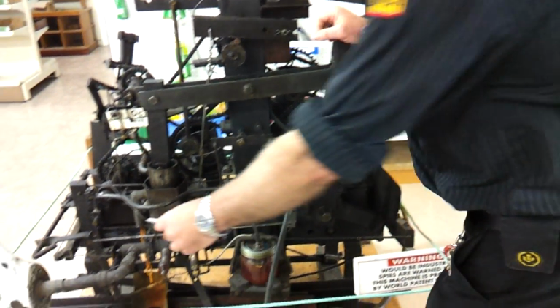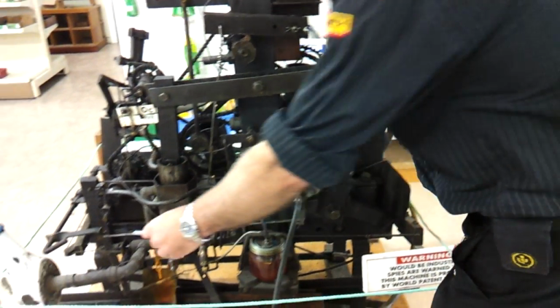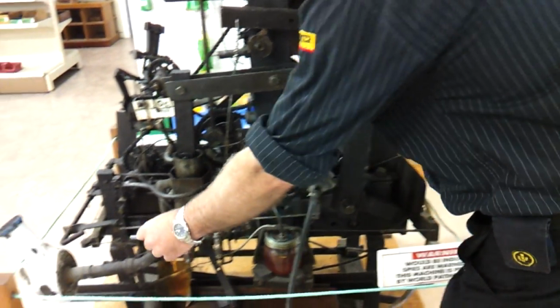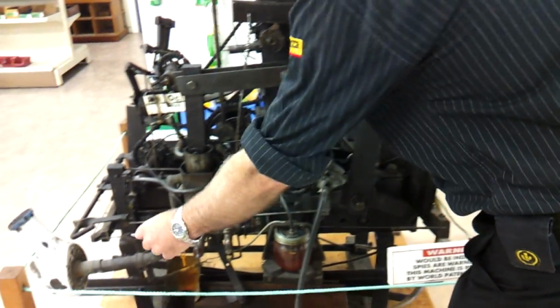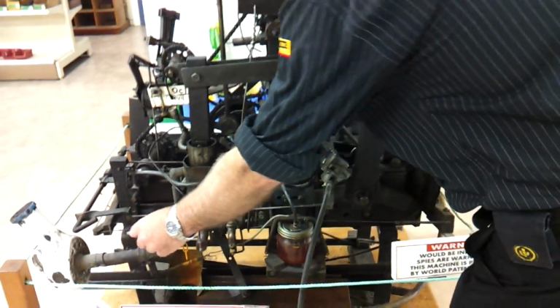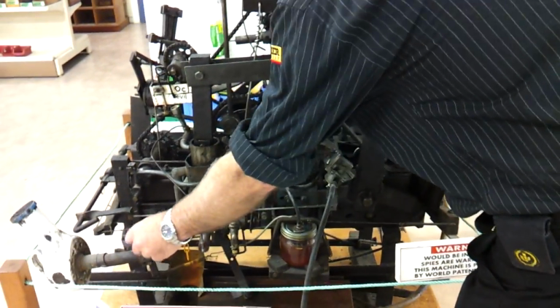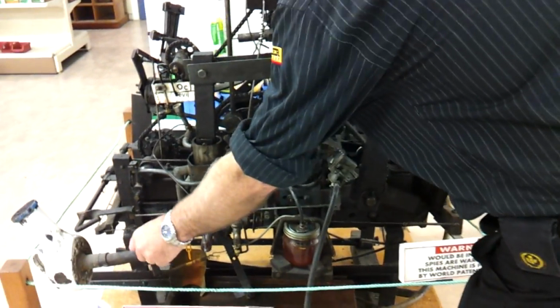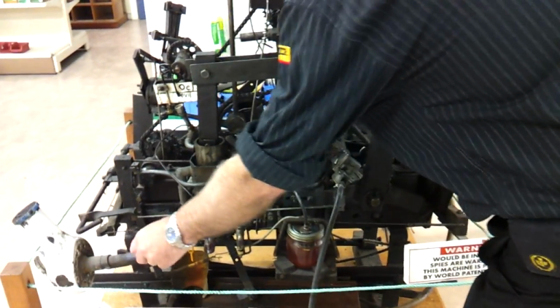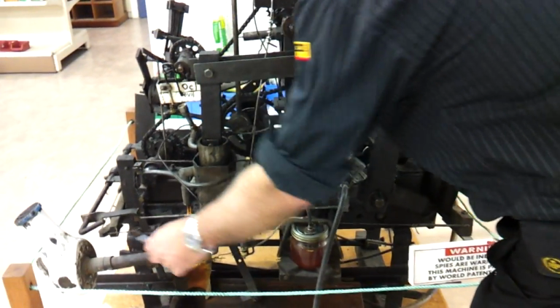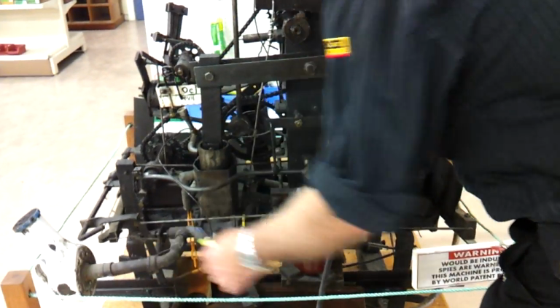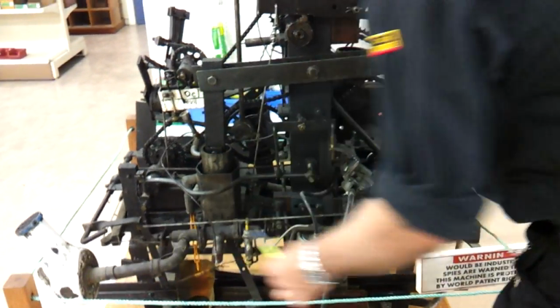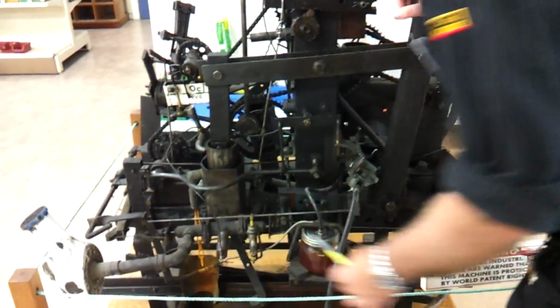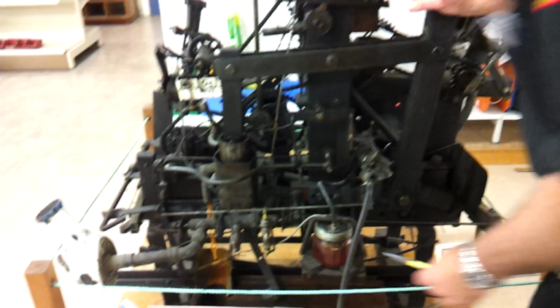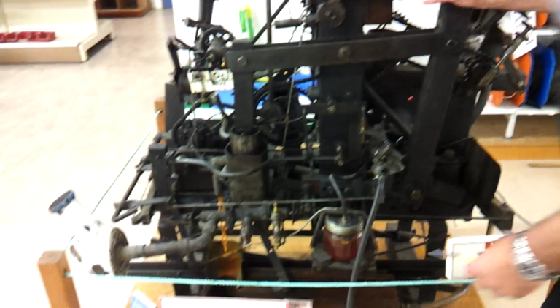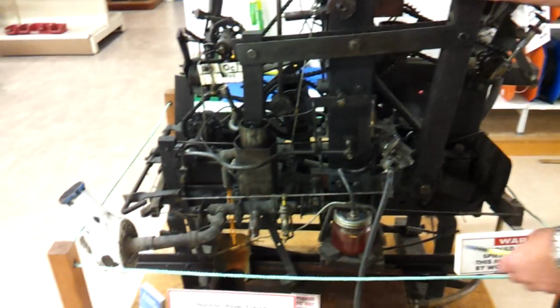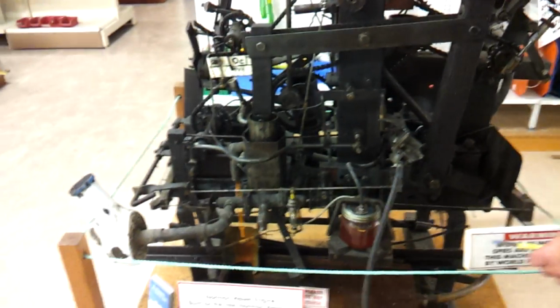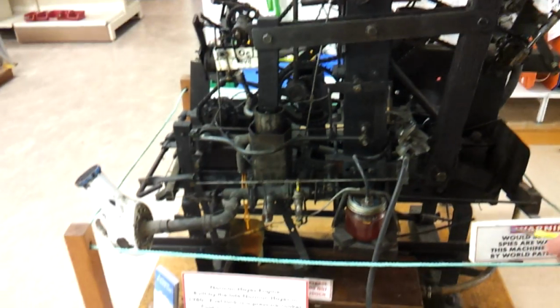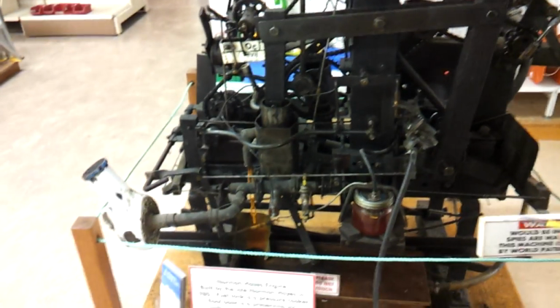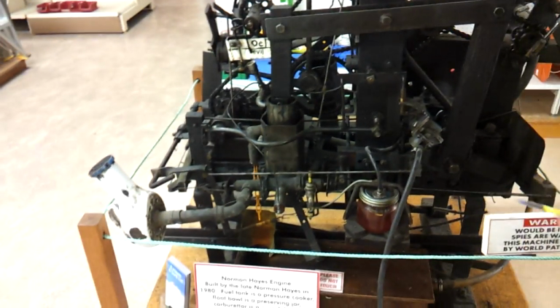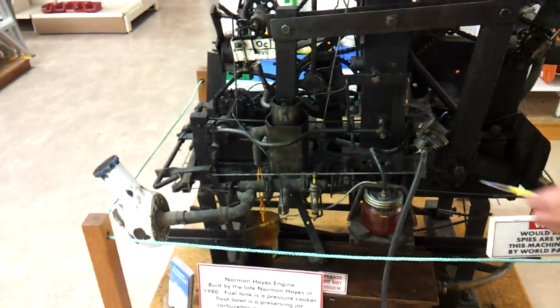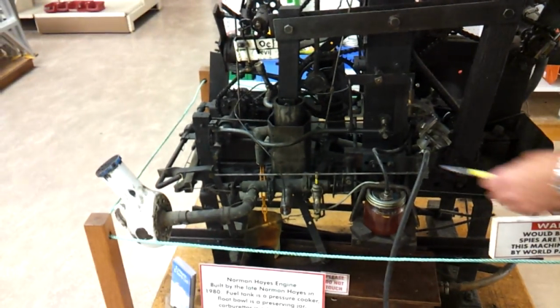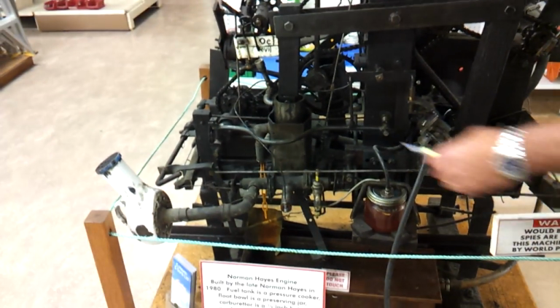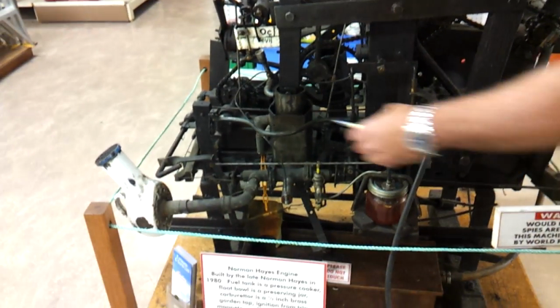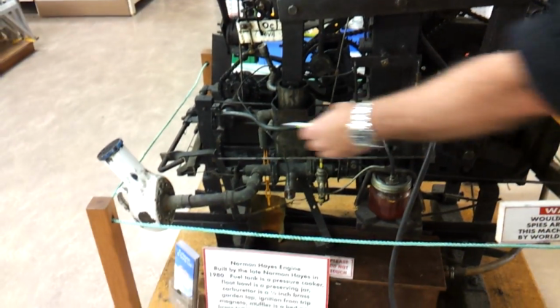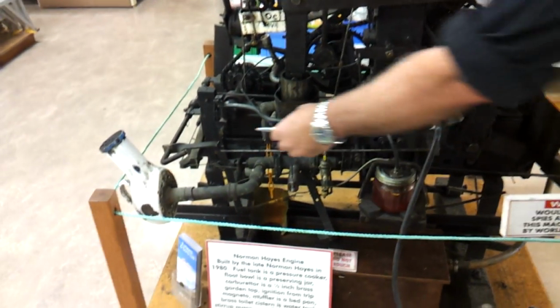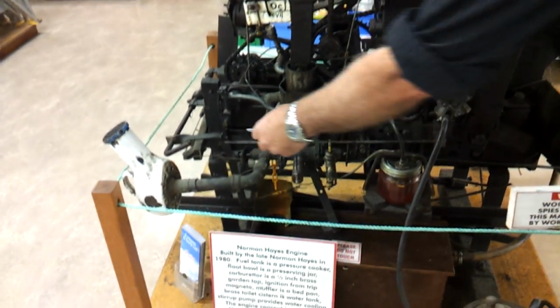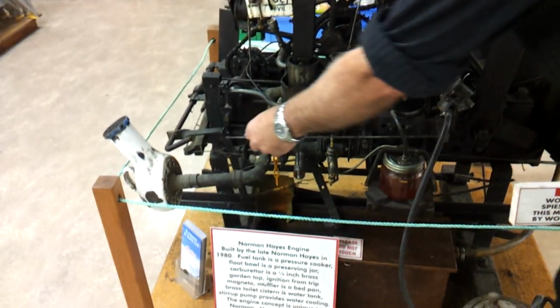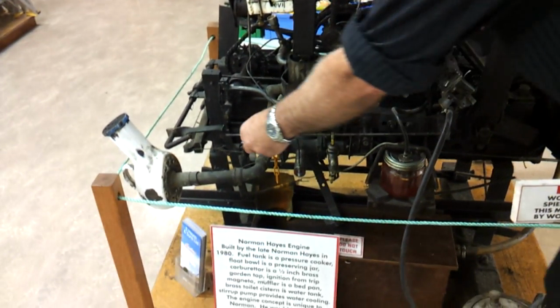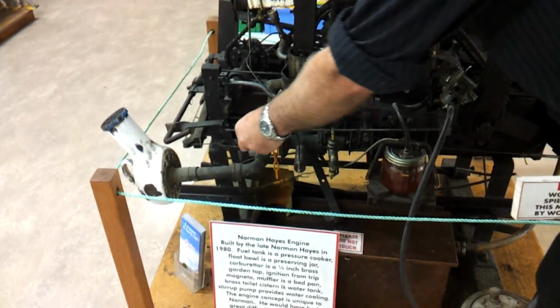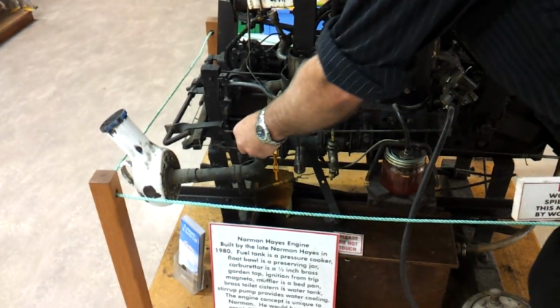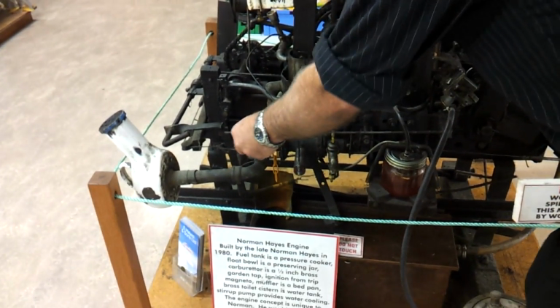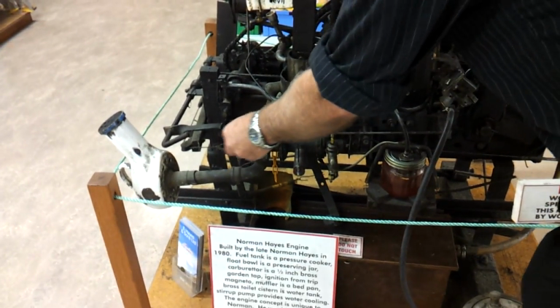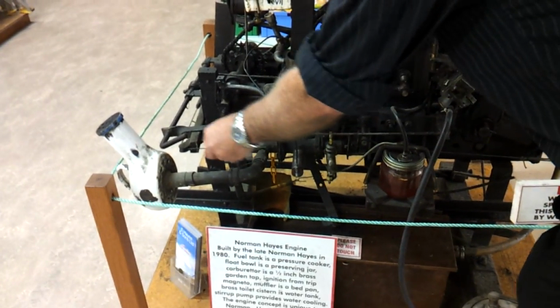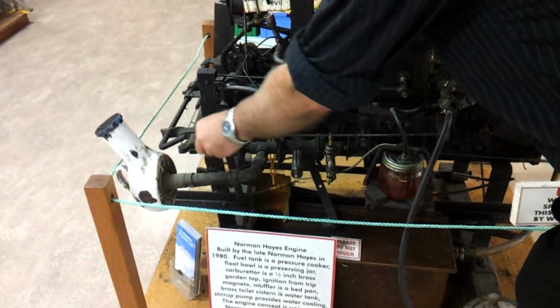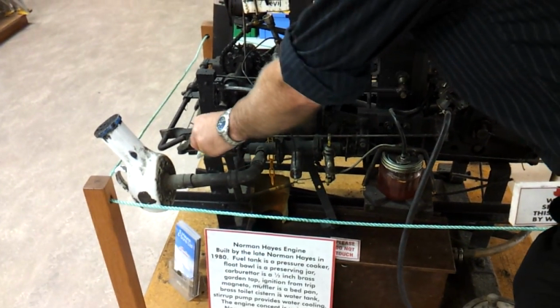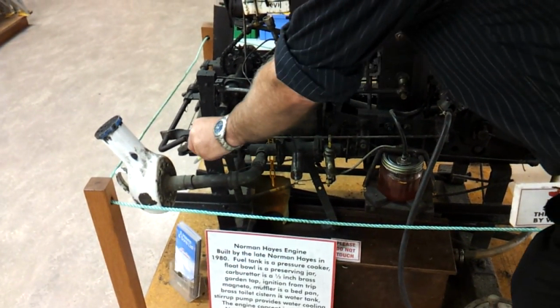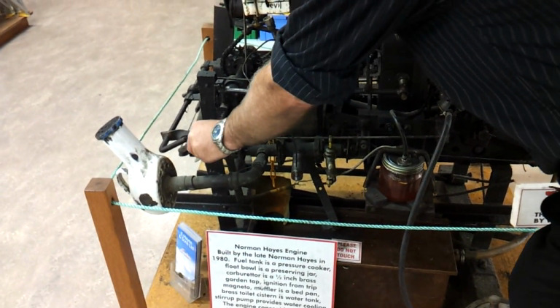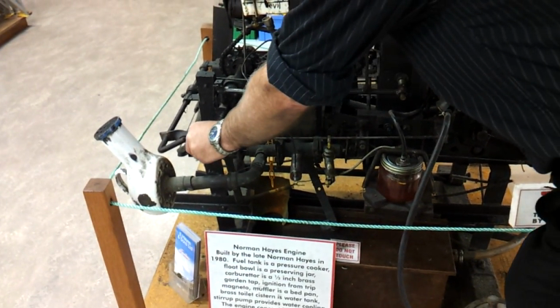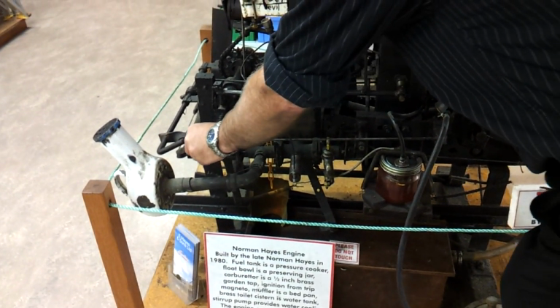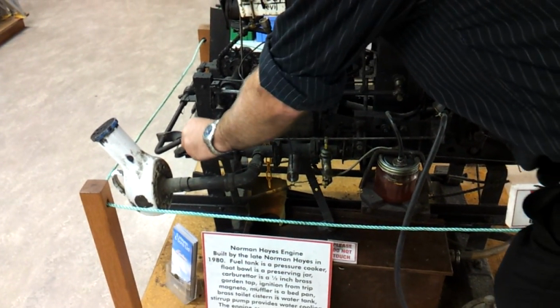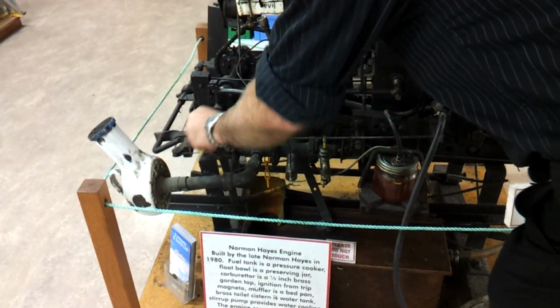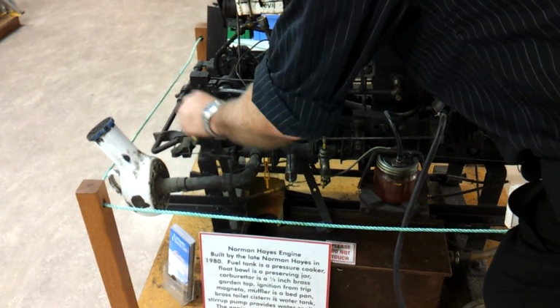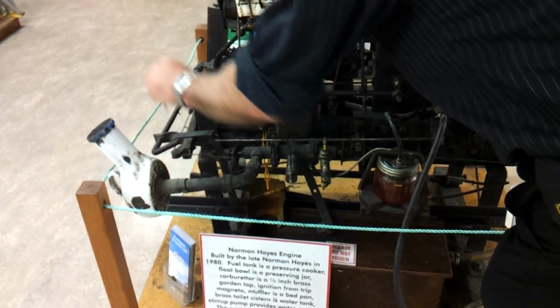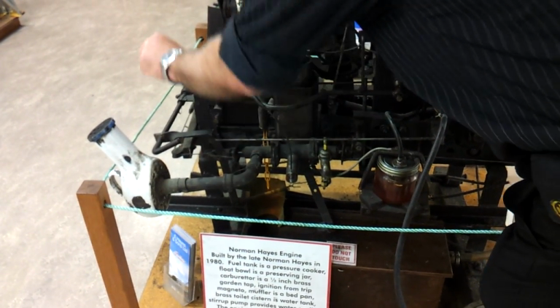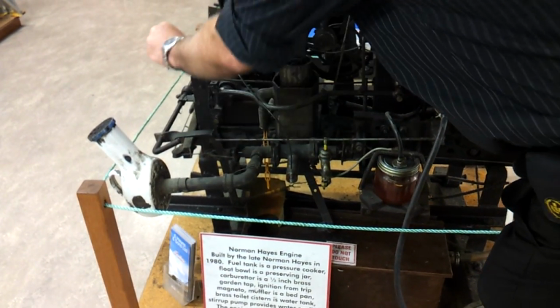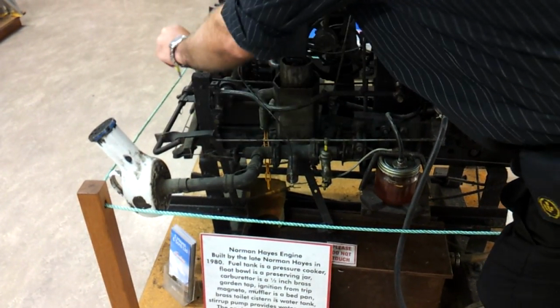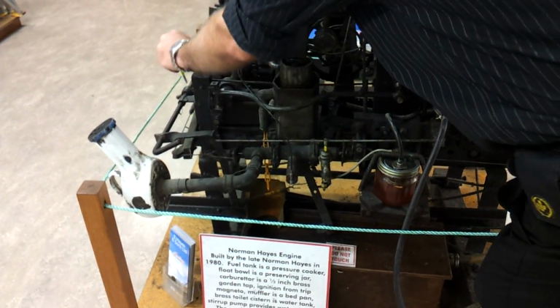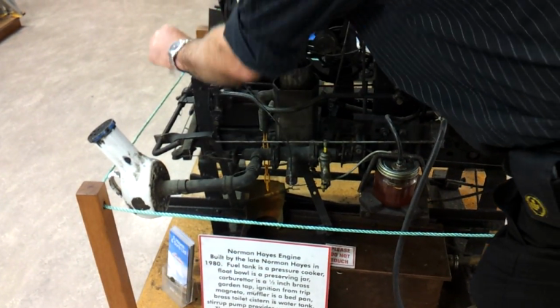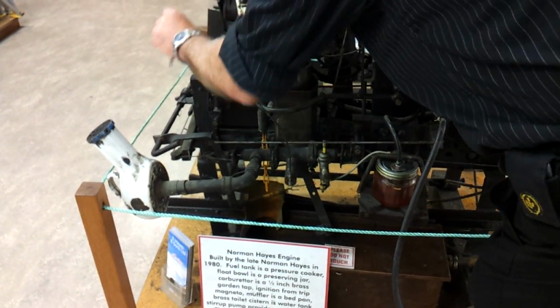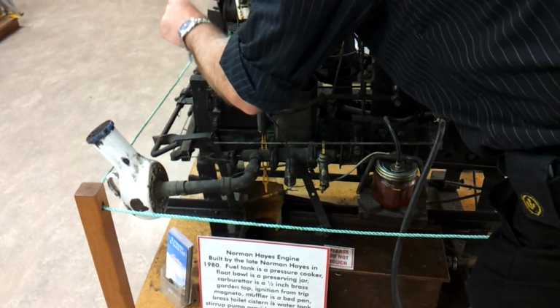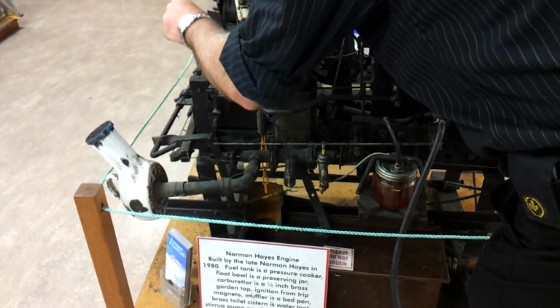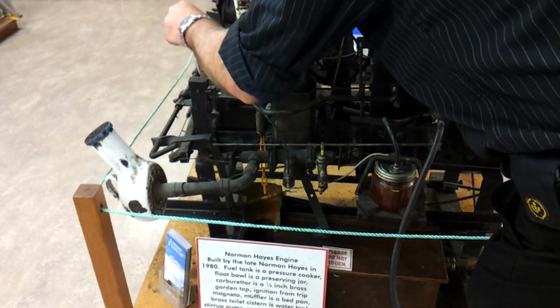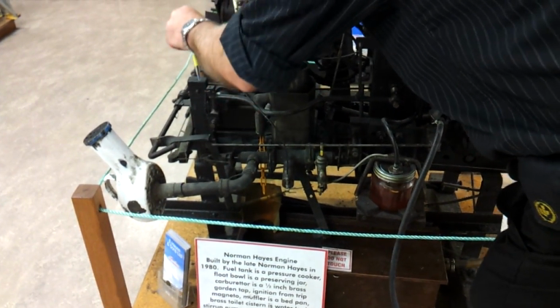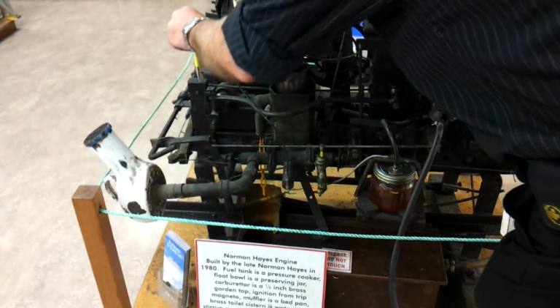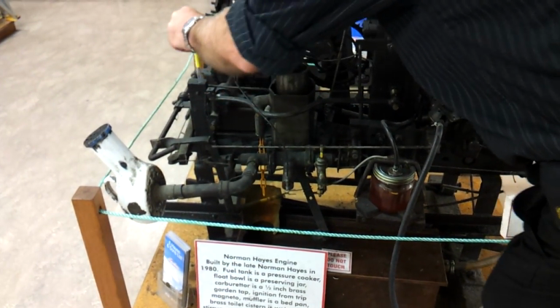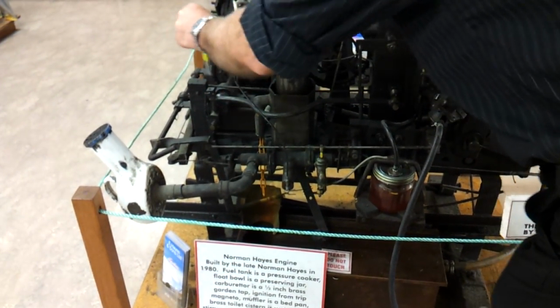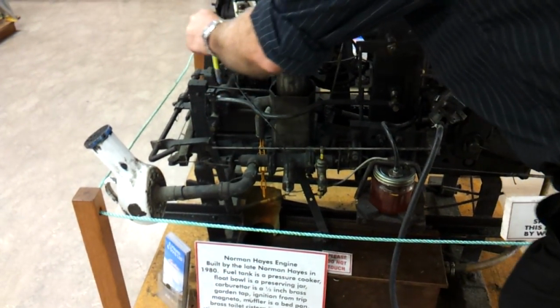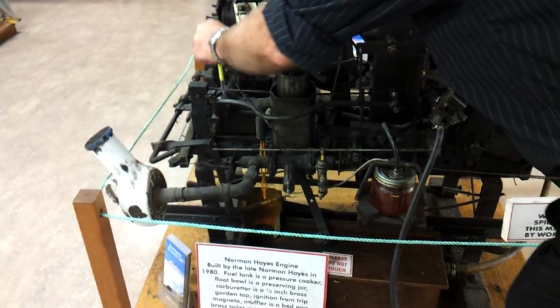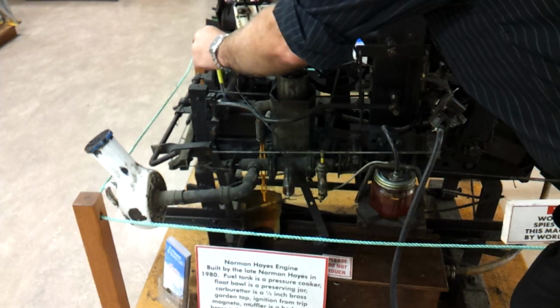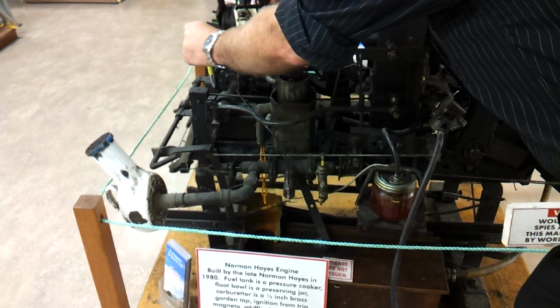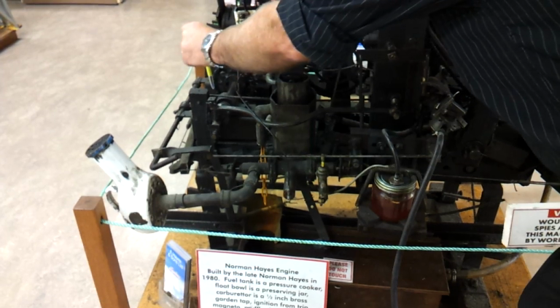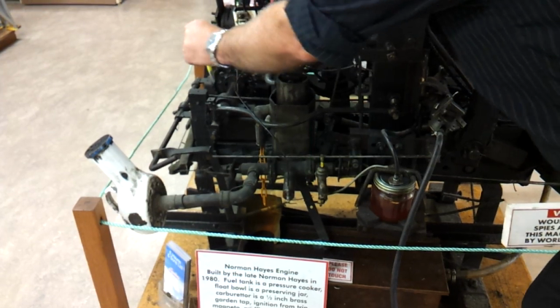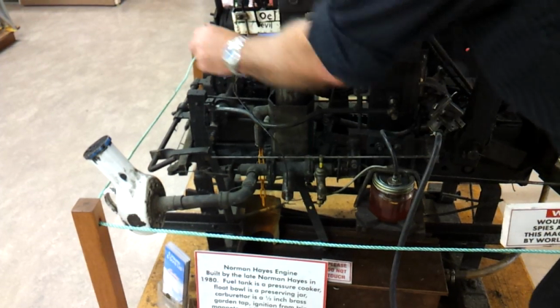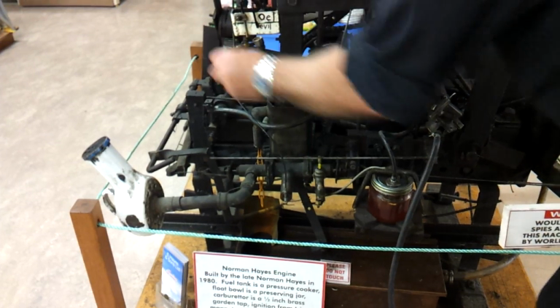Right here we have the muffler, then we have the exhaust valve, string, spring, and camshaft and can.